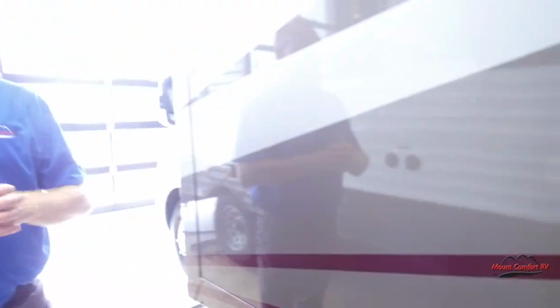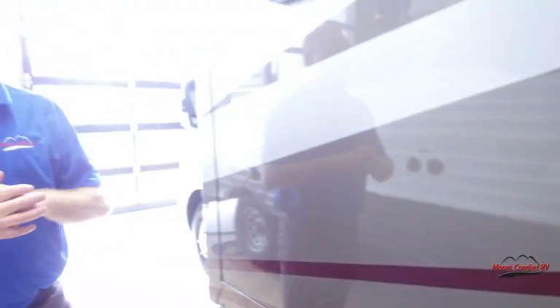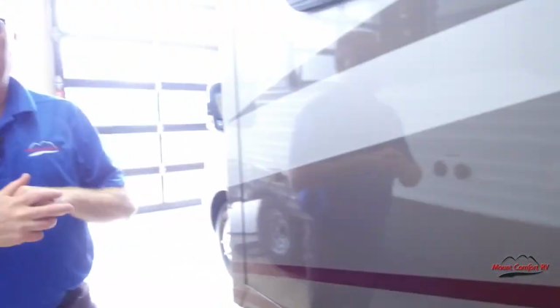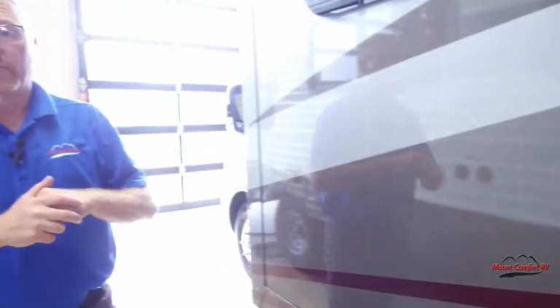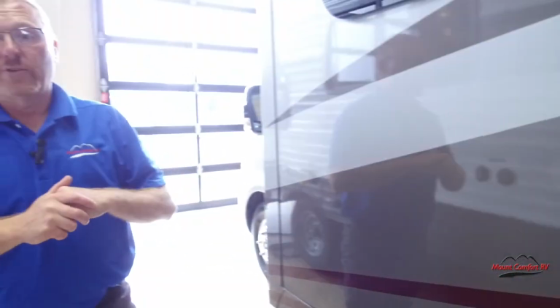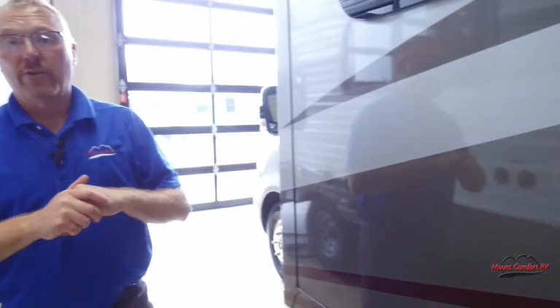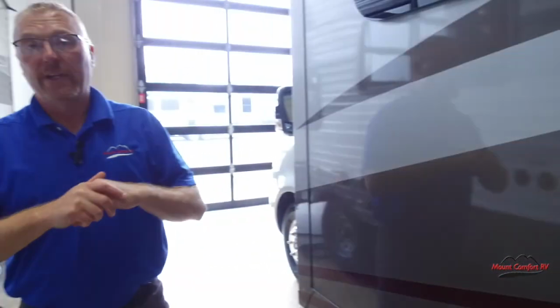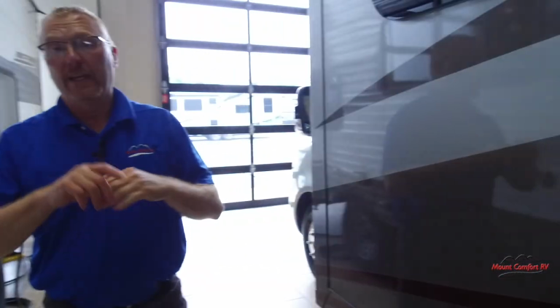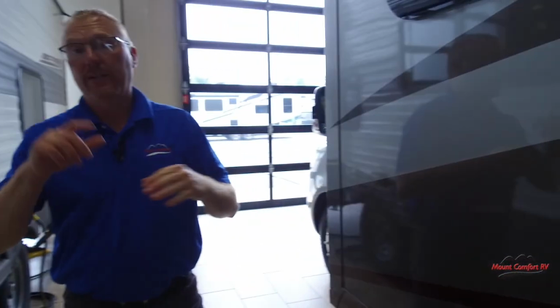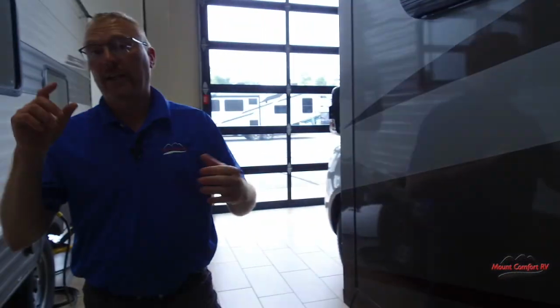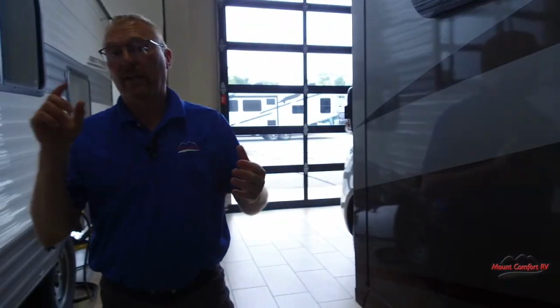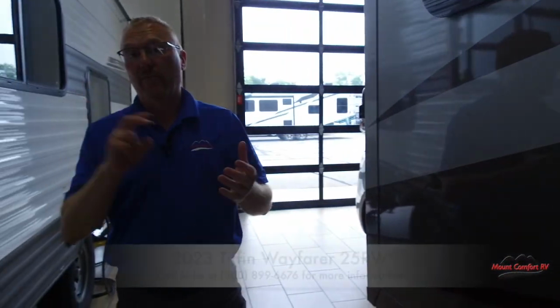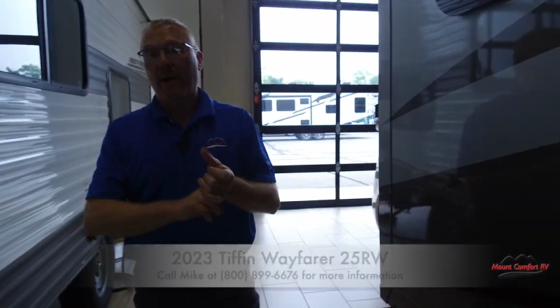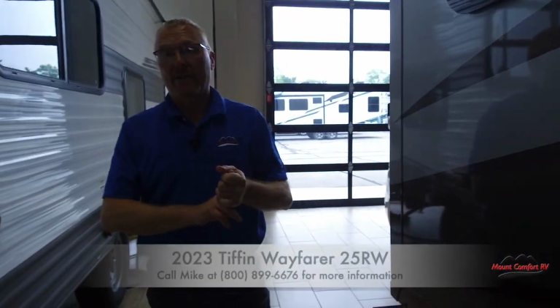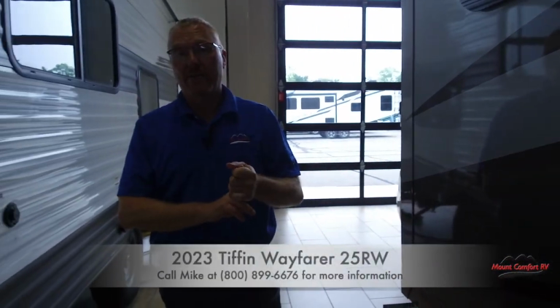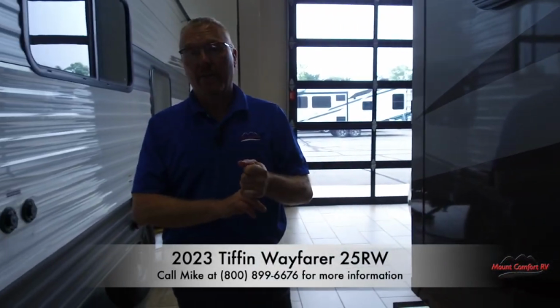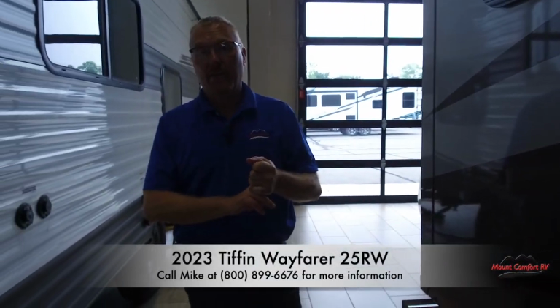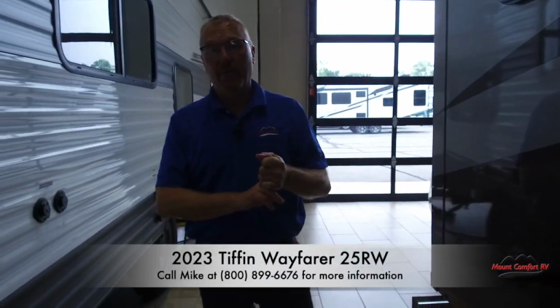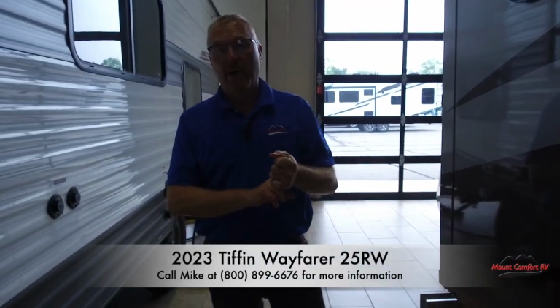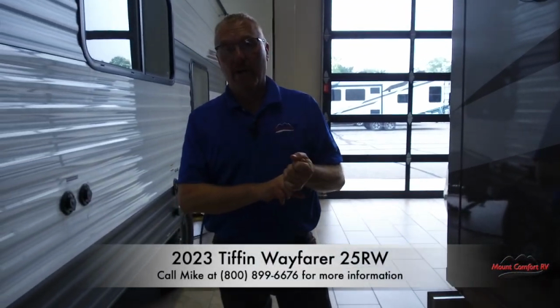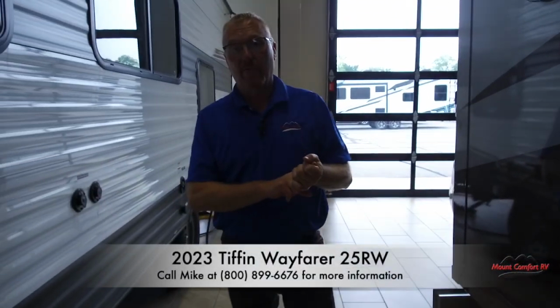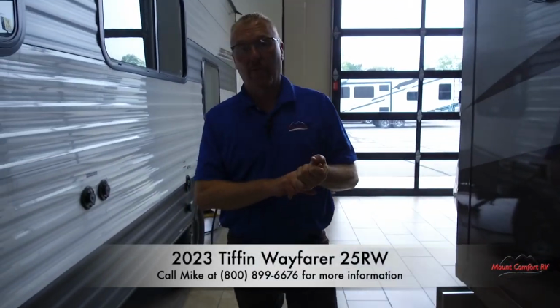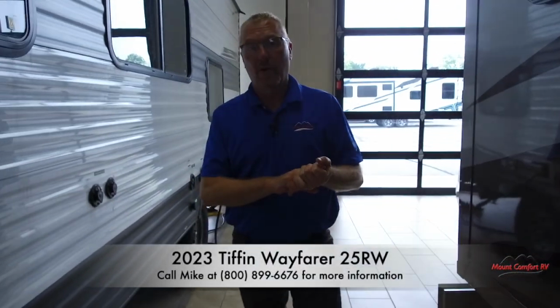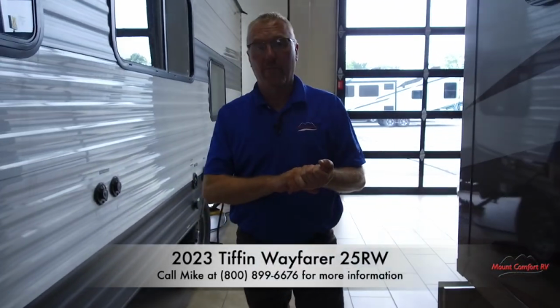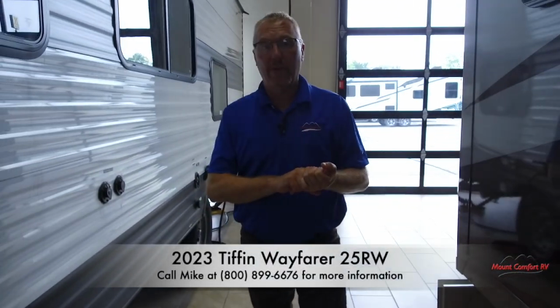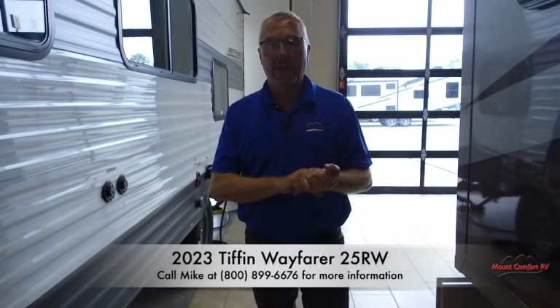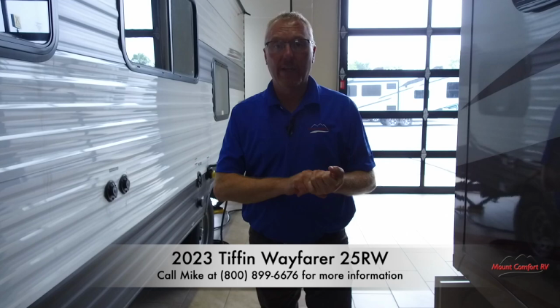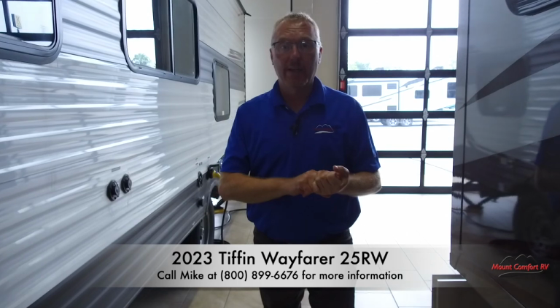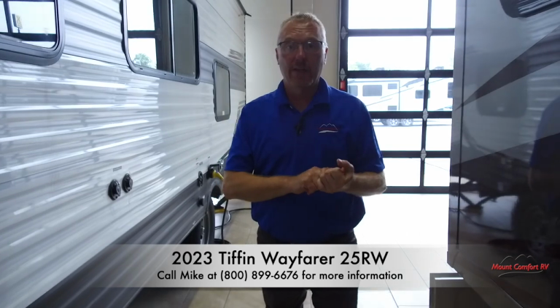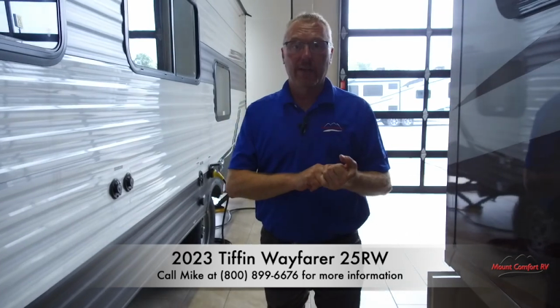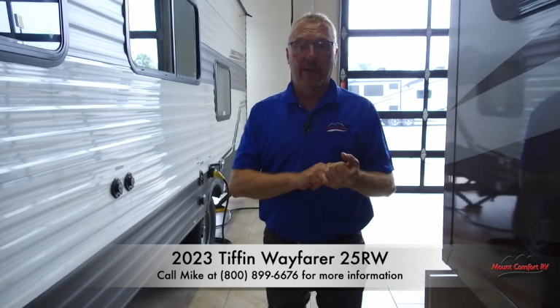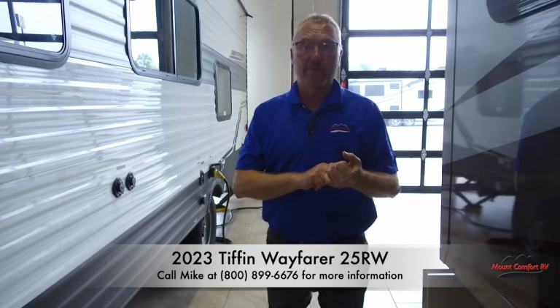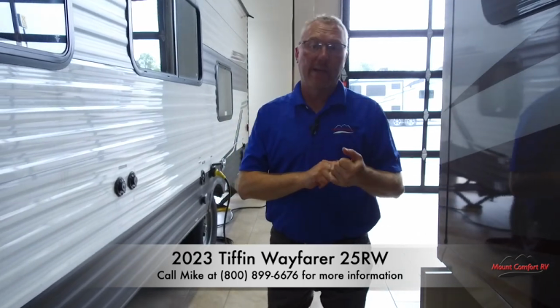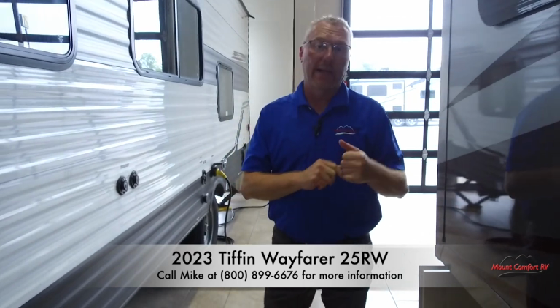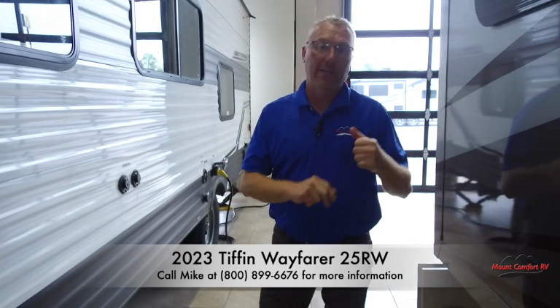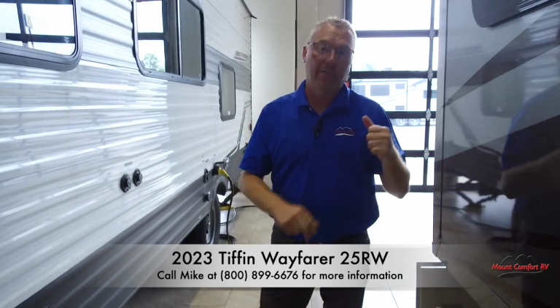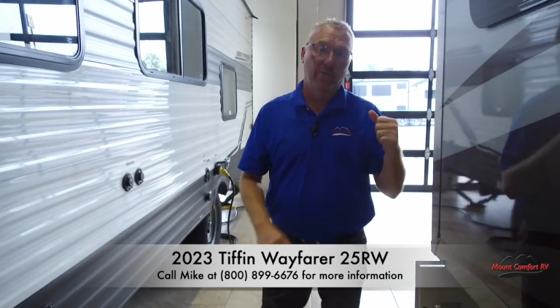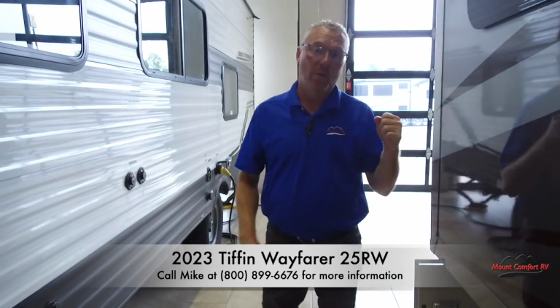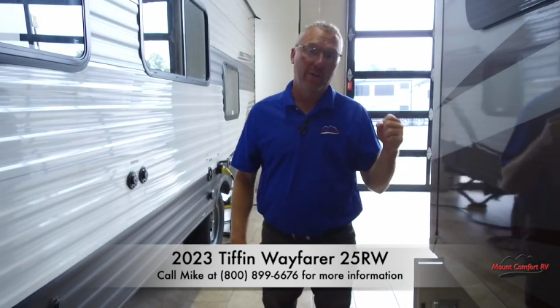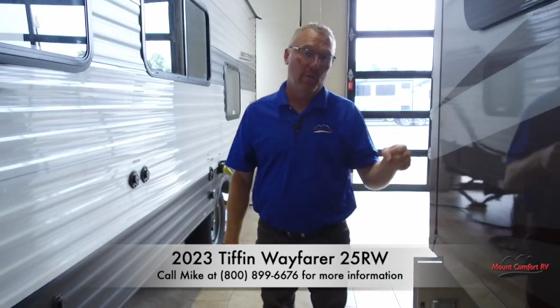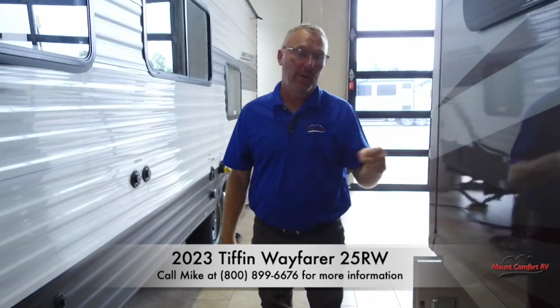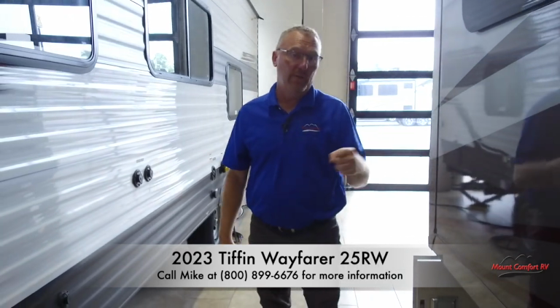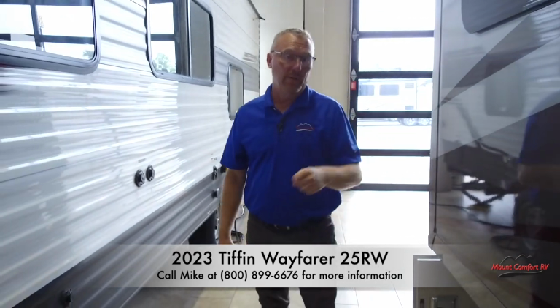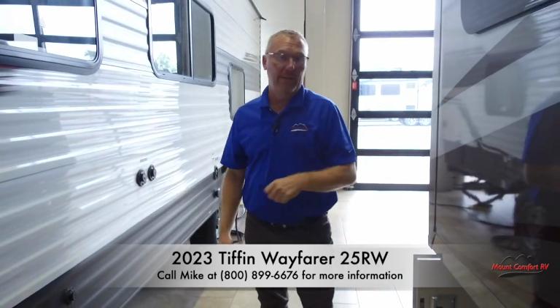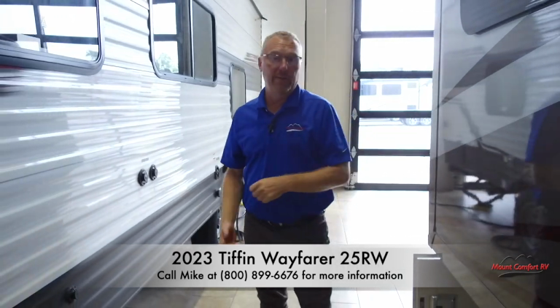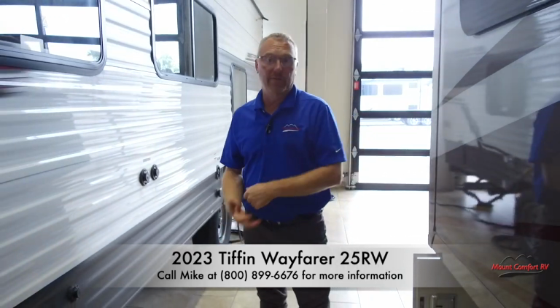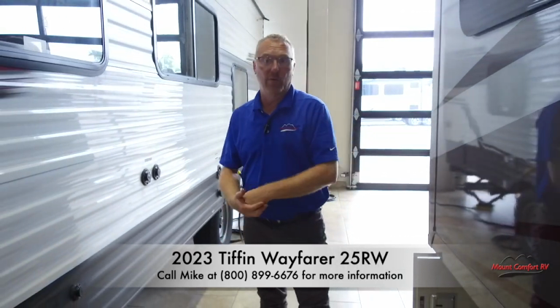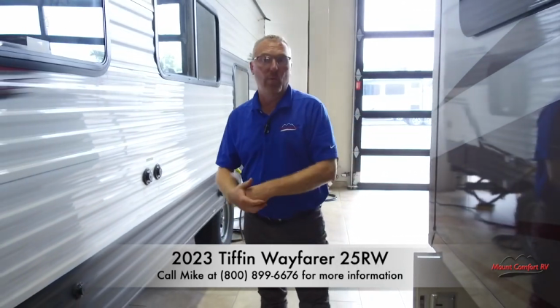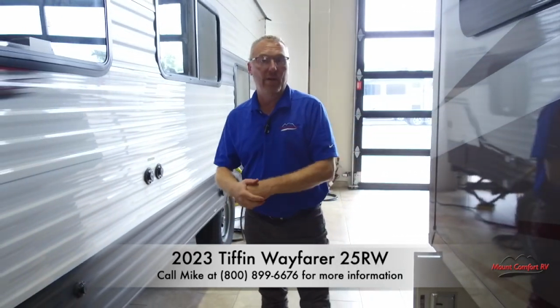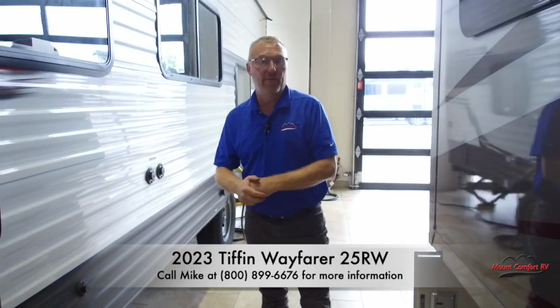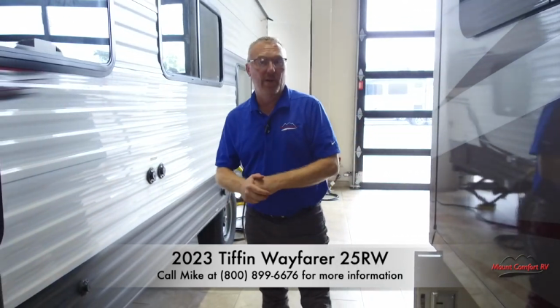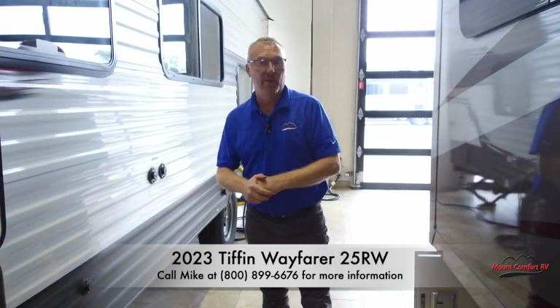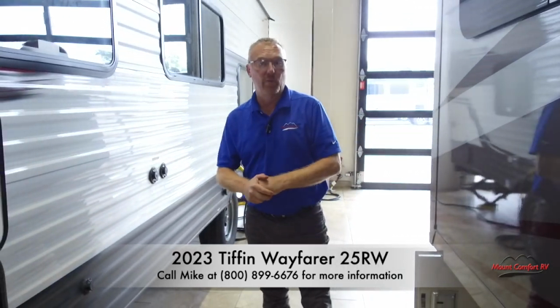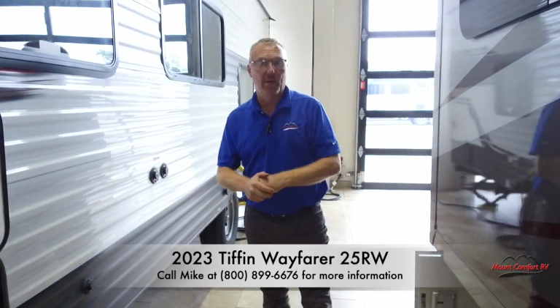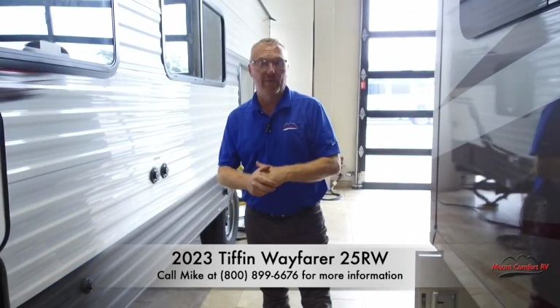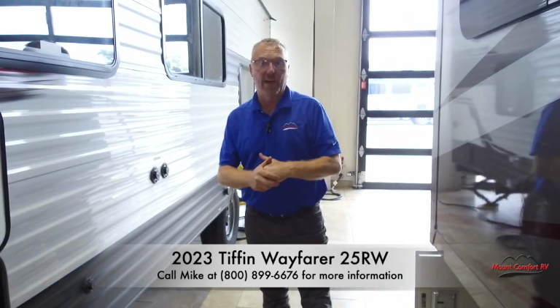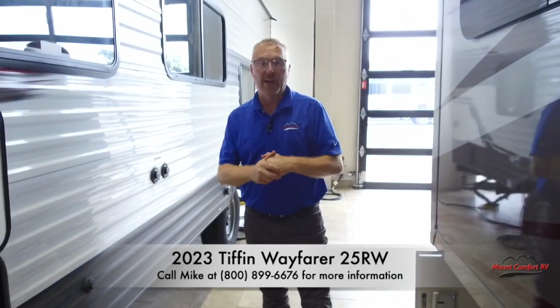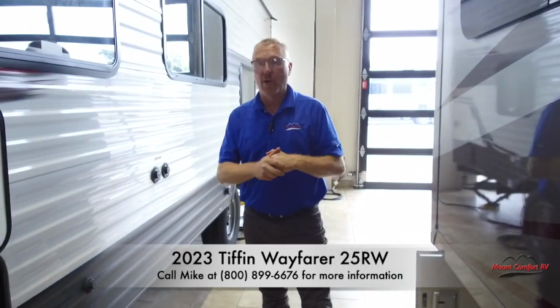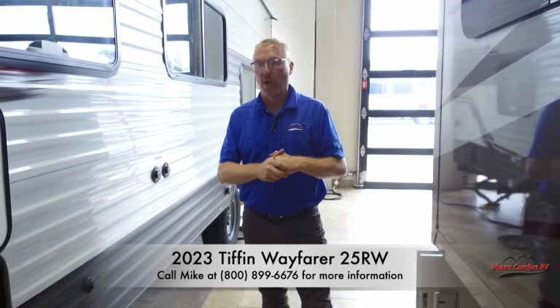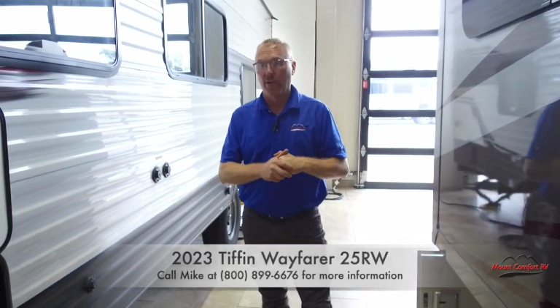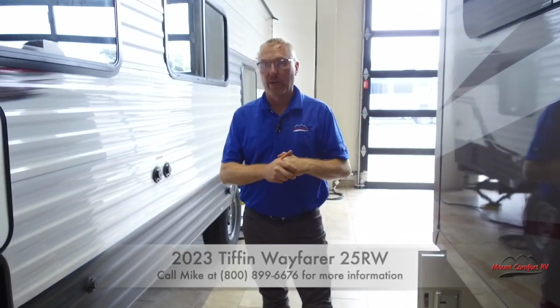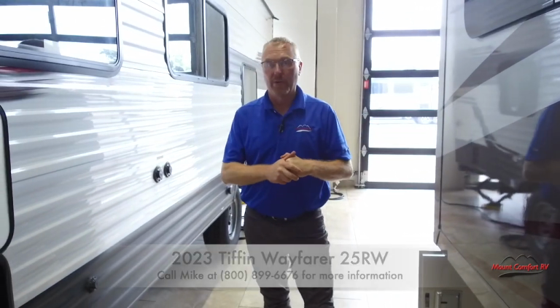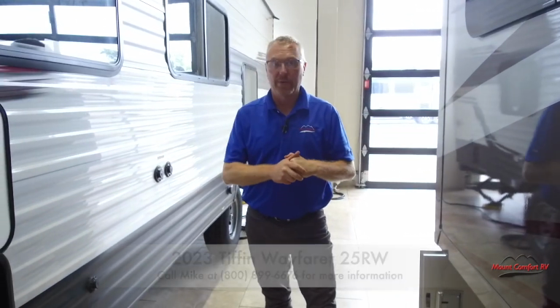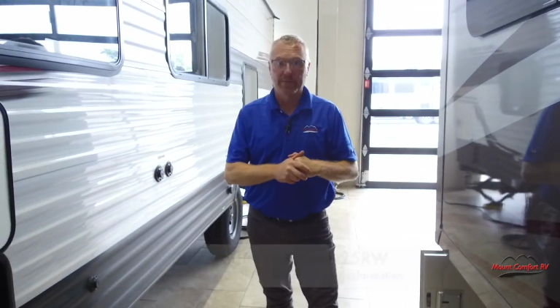Thanks for tuning in. Again, it's Mike Simlinger, Mount Comfort RV. Come check out the 2023 Tiffin Wayfarer 25RW.